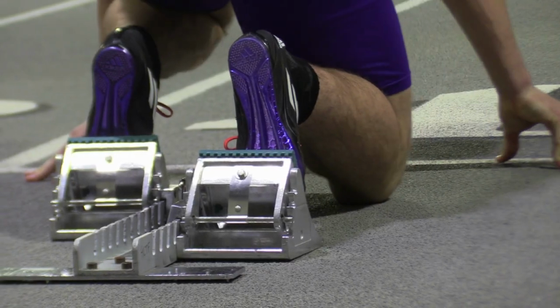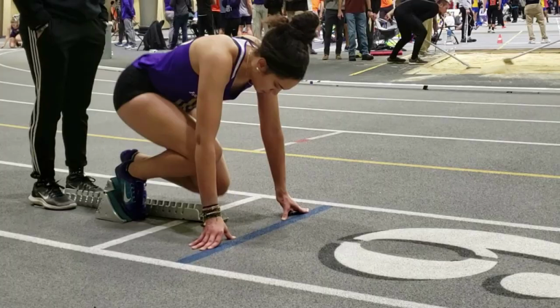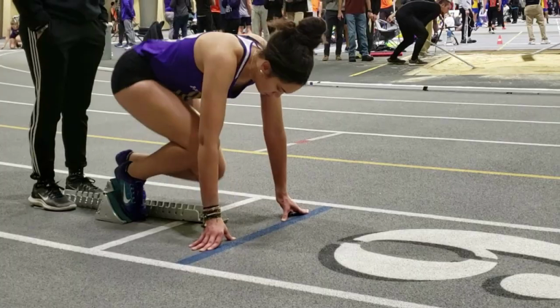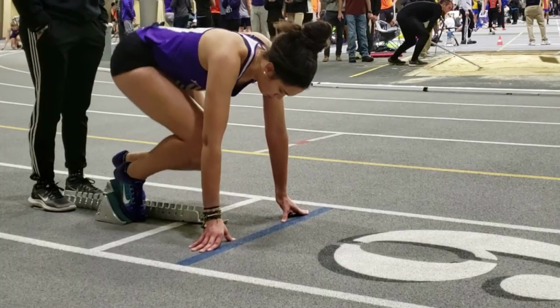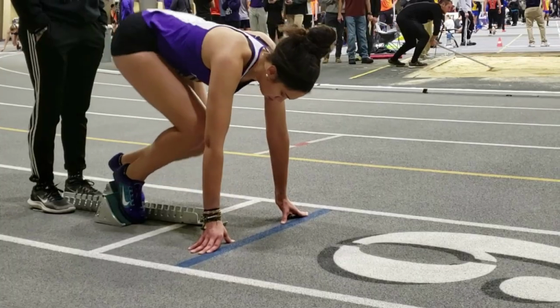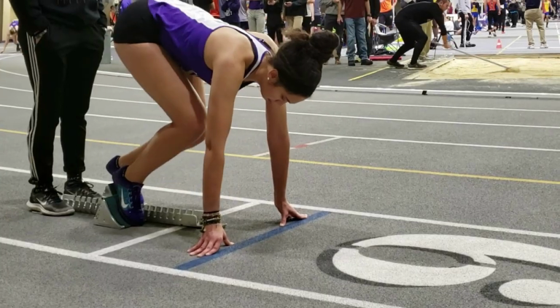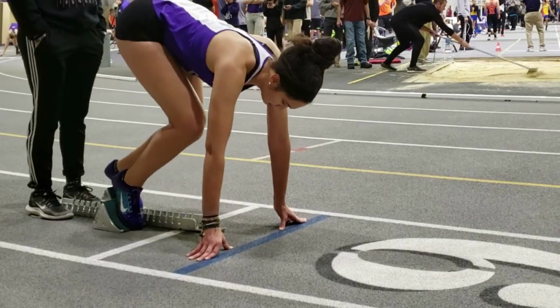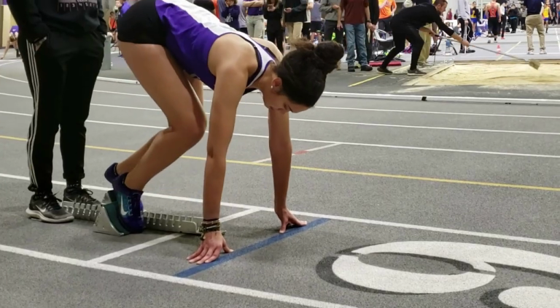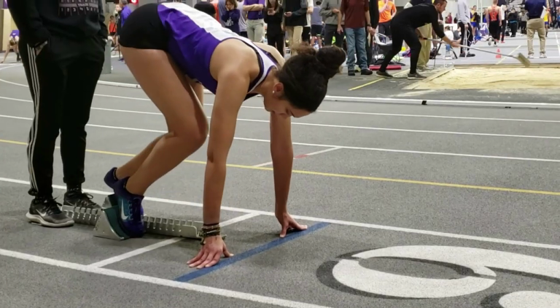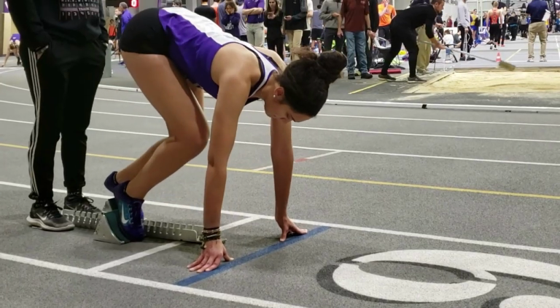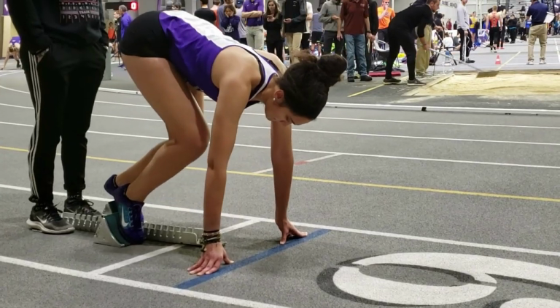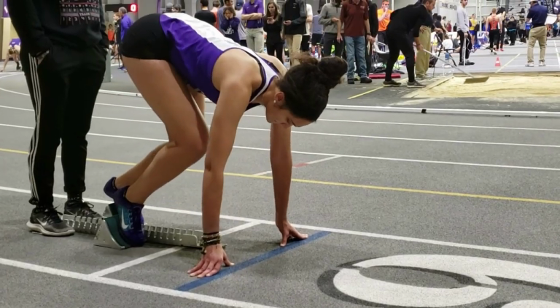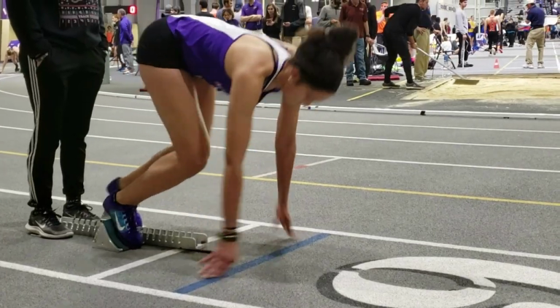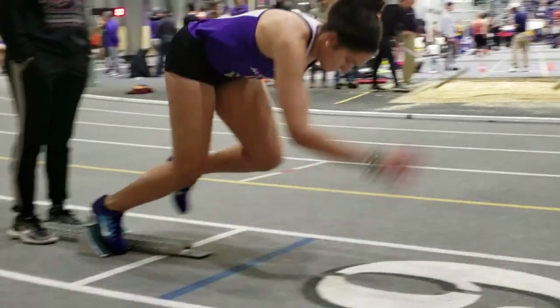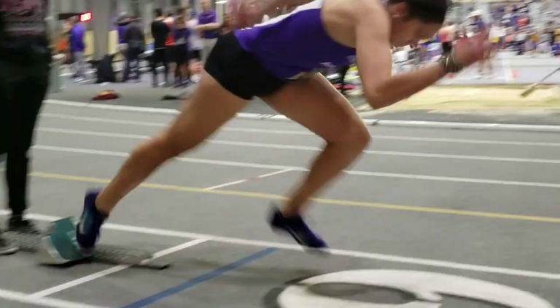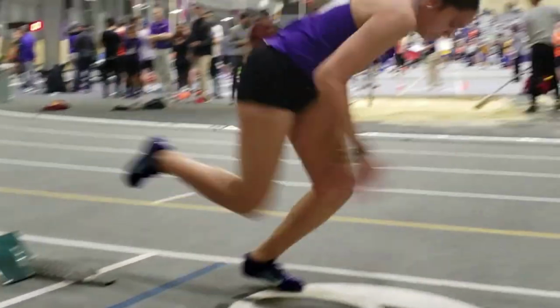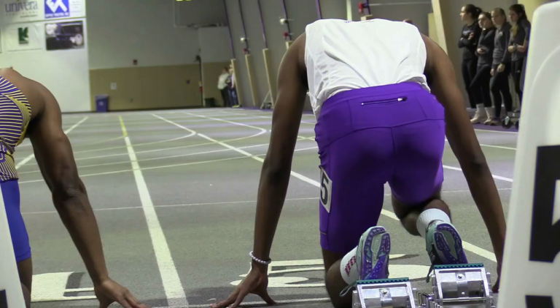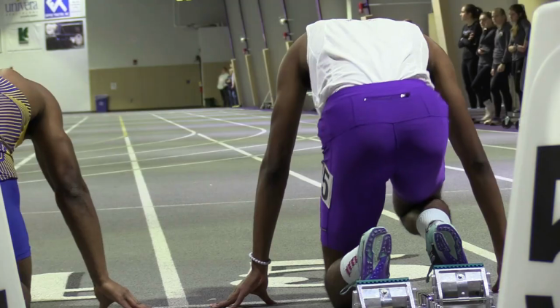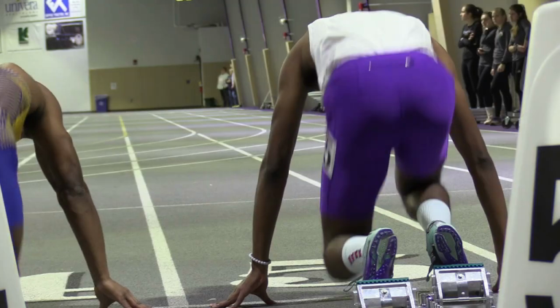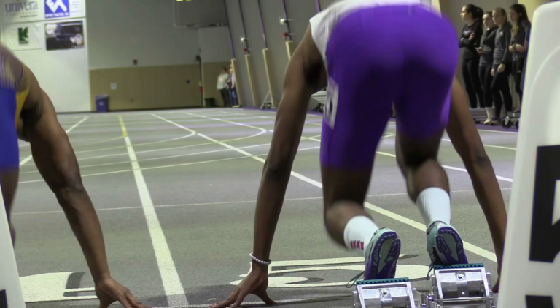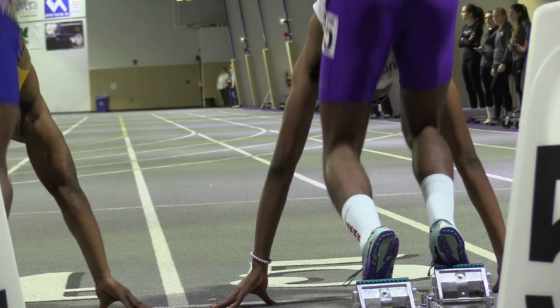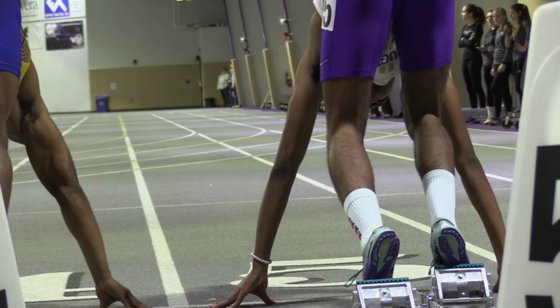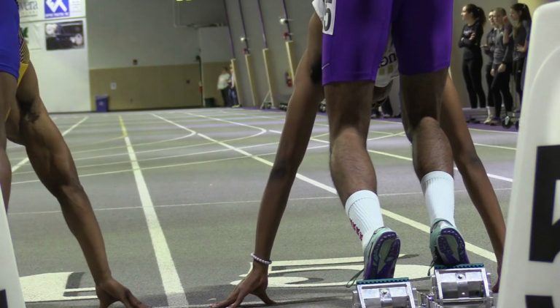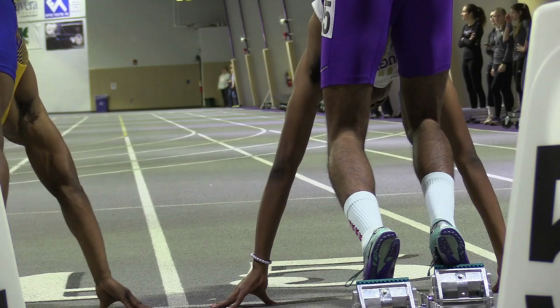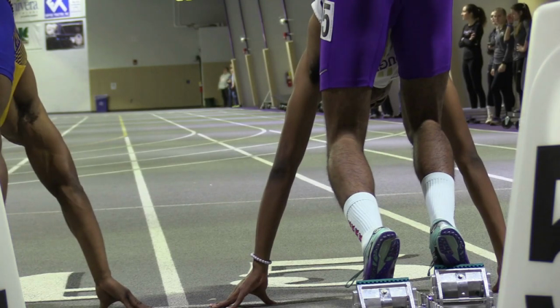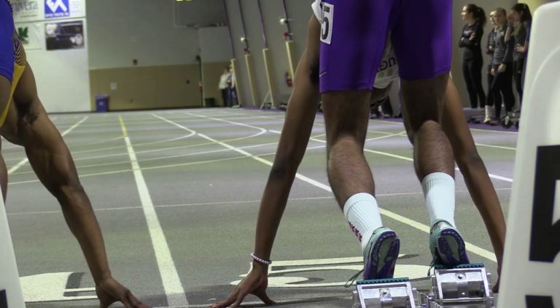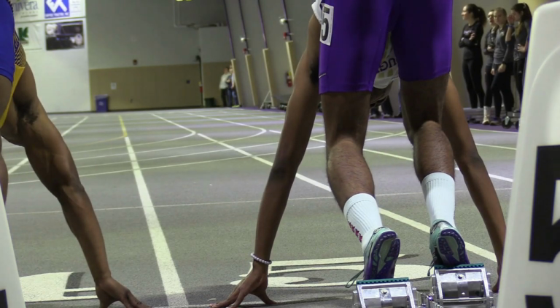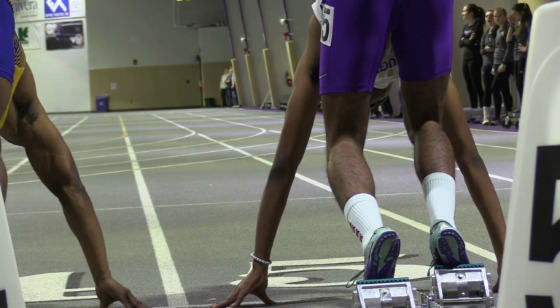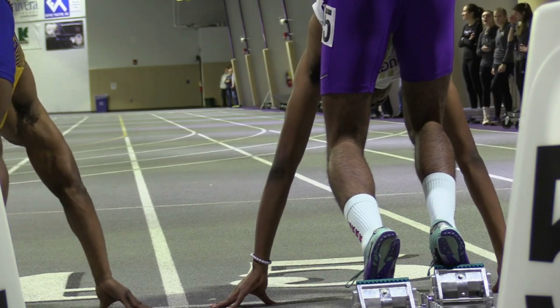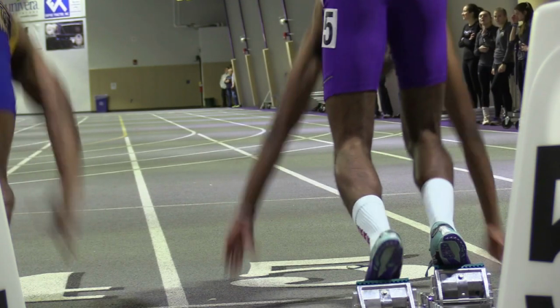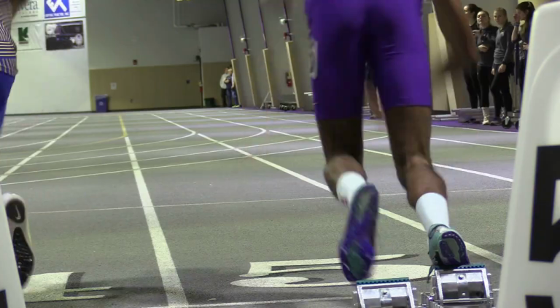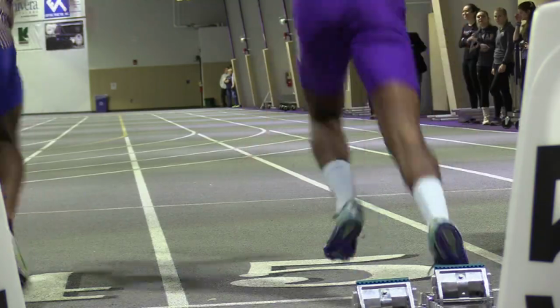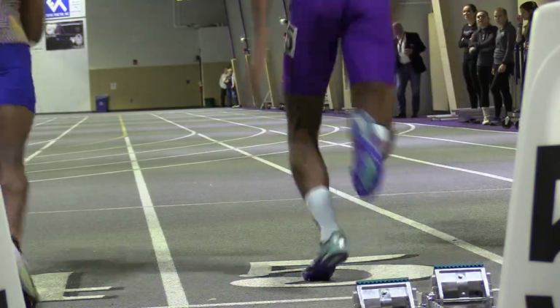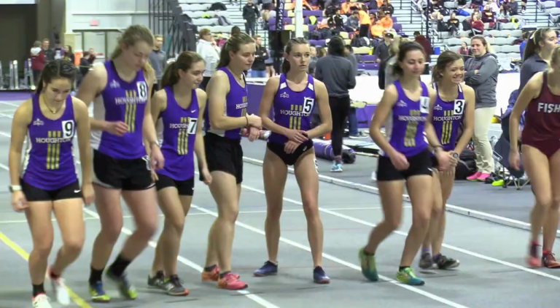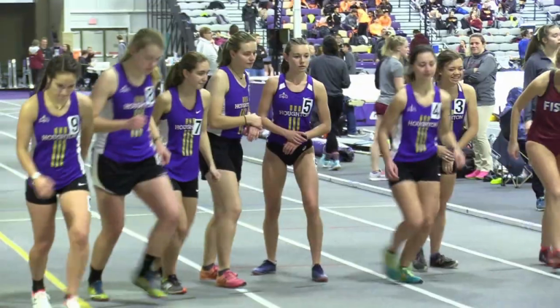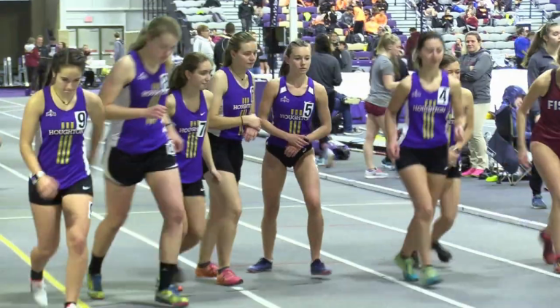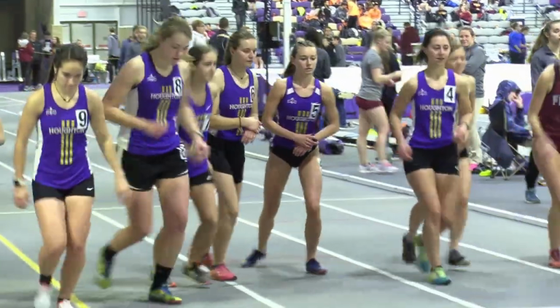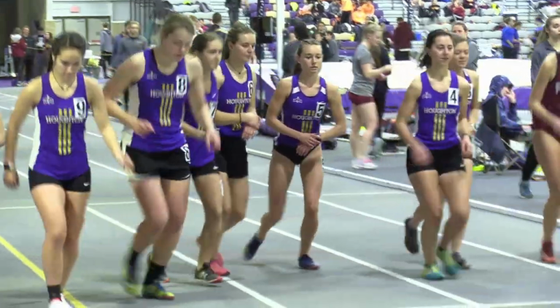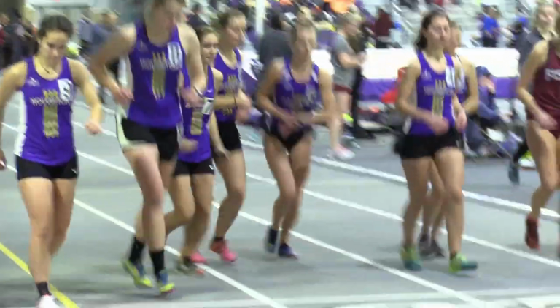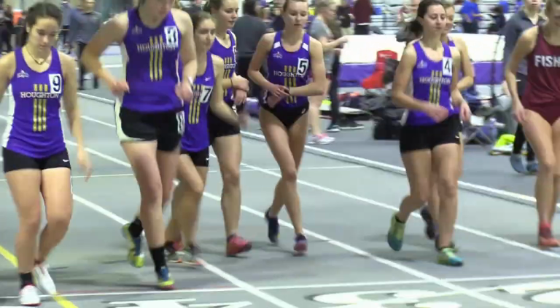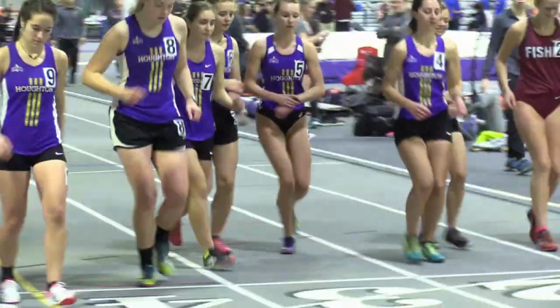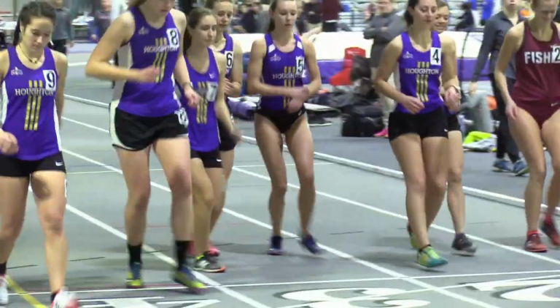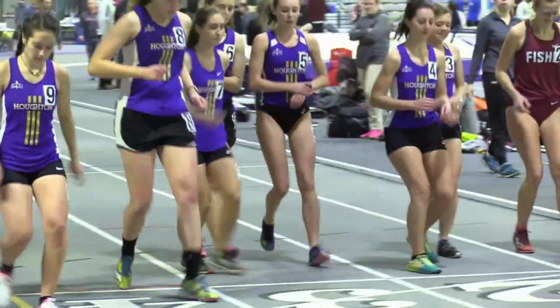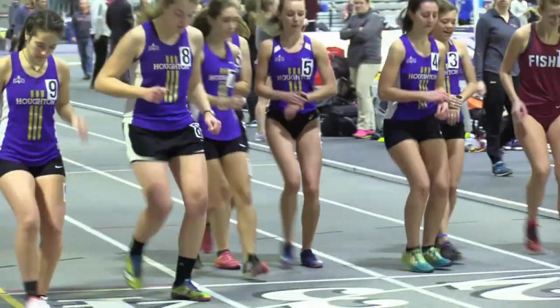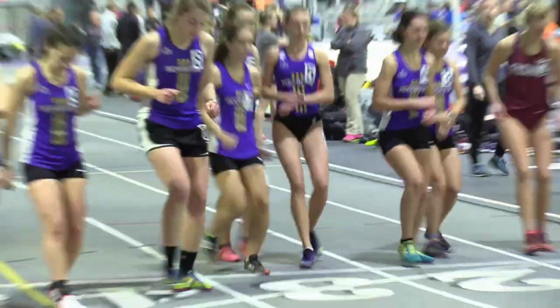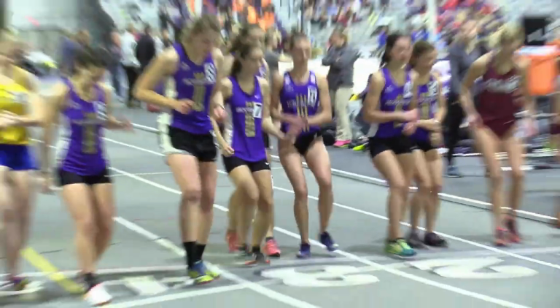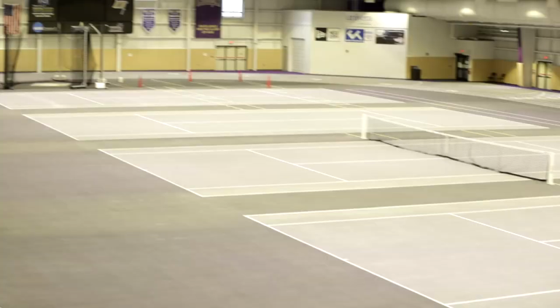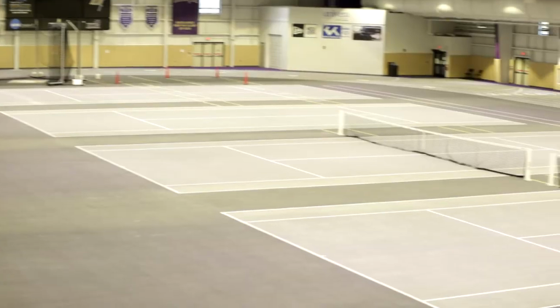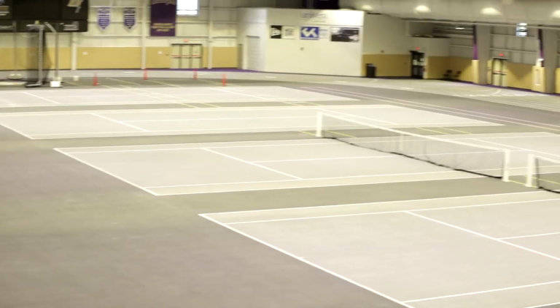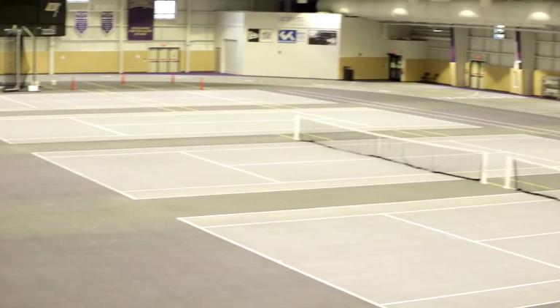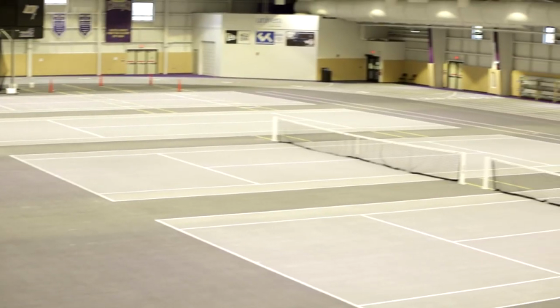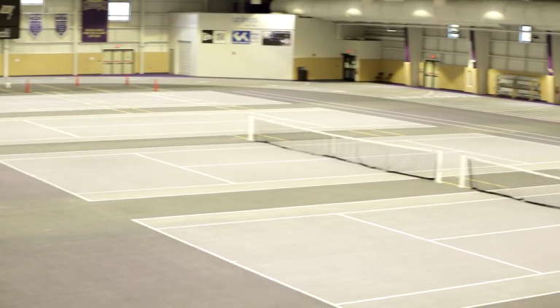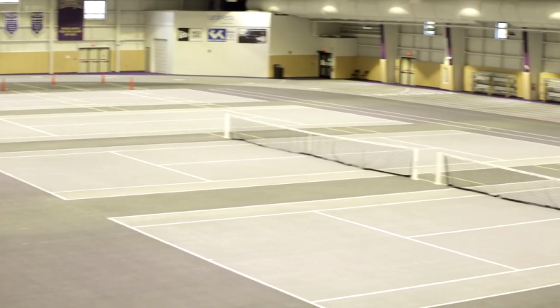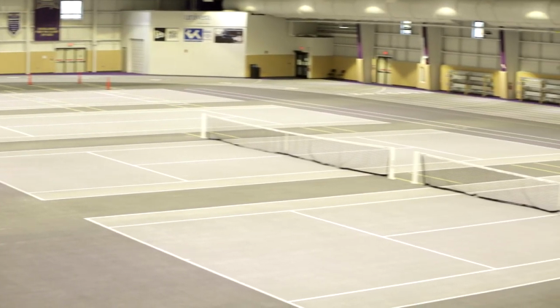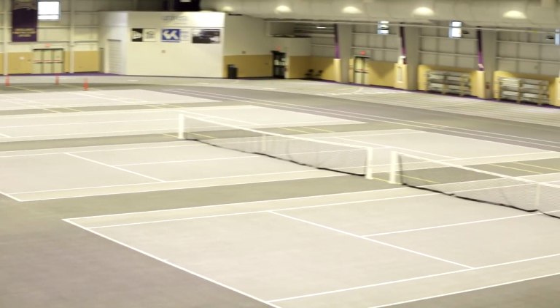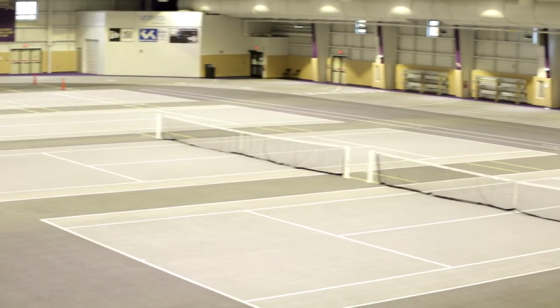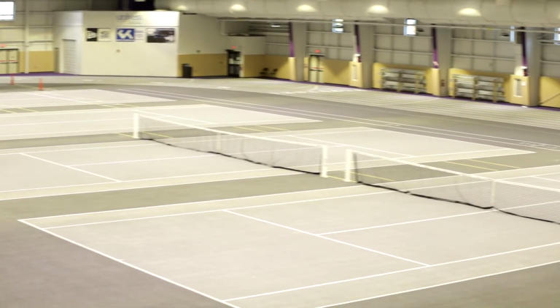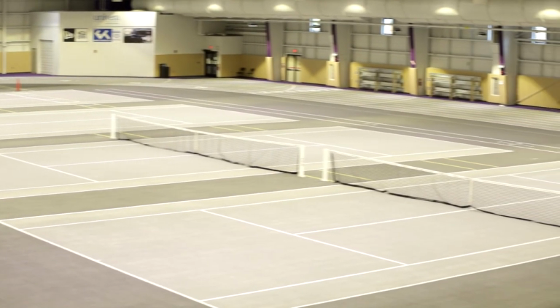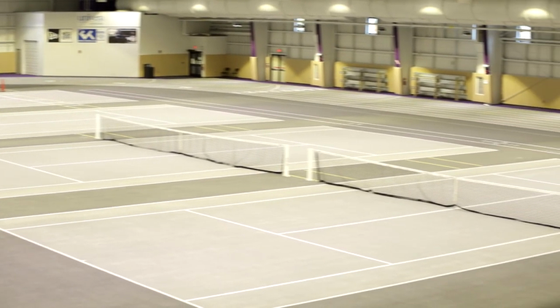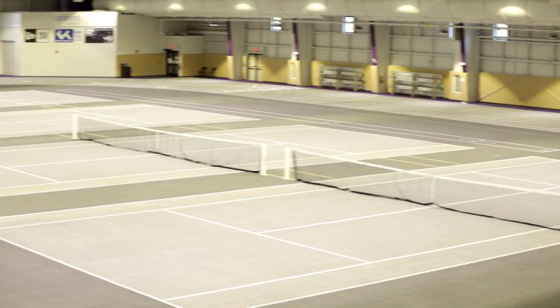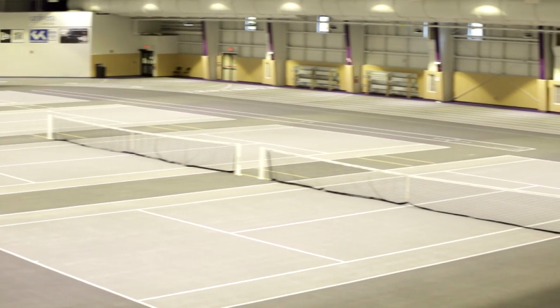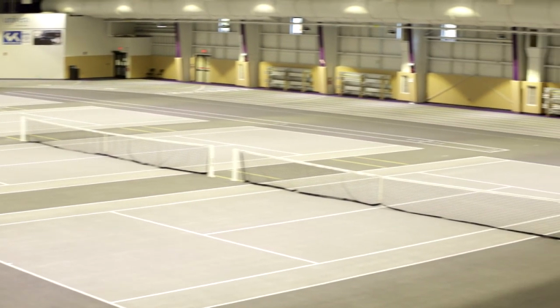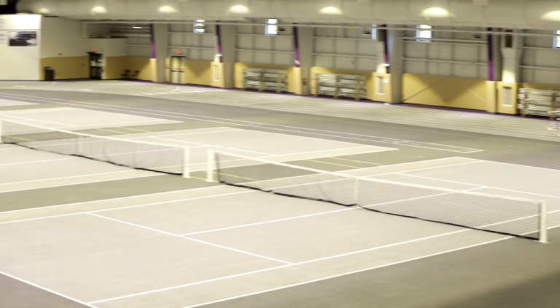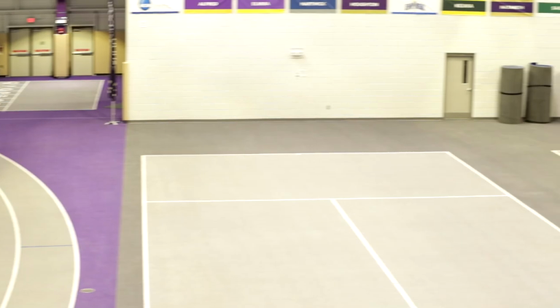And as you can see behind me is our full indoor eight-lane track. We have six tennis courts also — four on the inside of the track and two on the exterior.